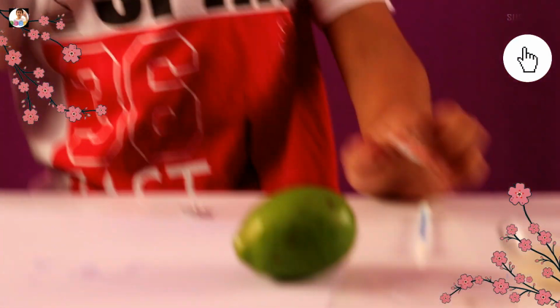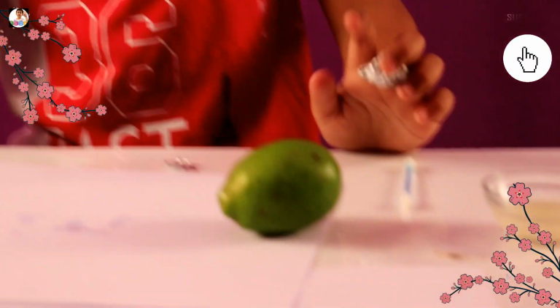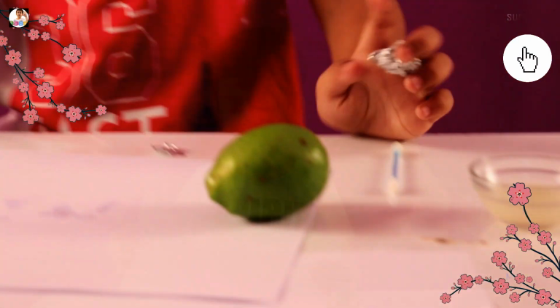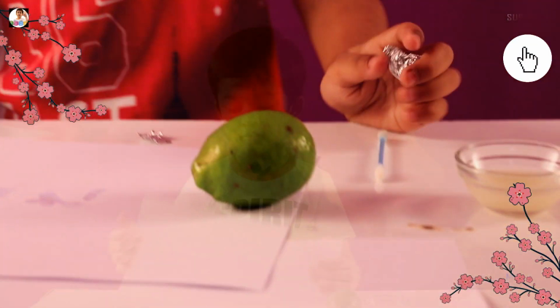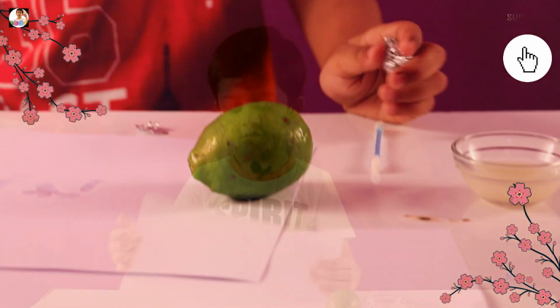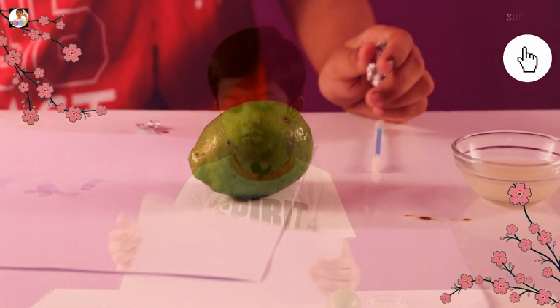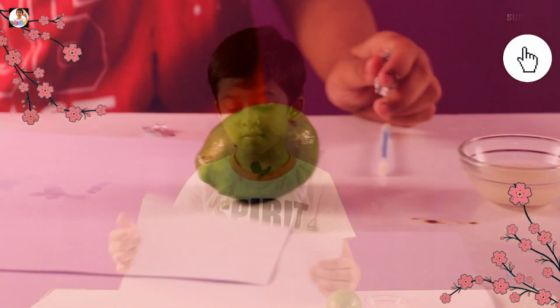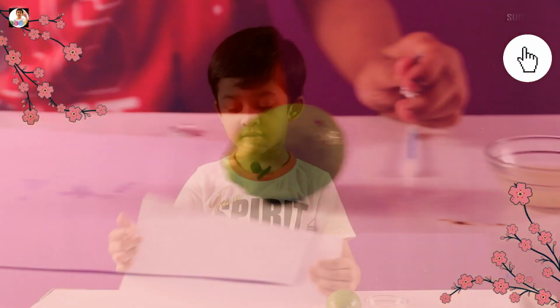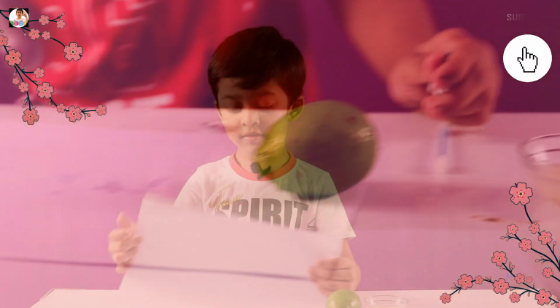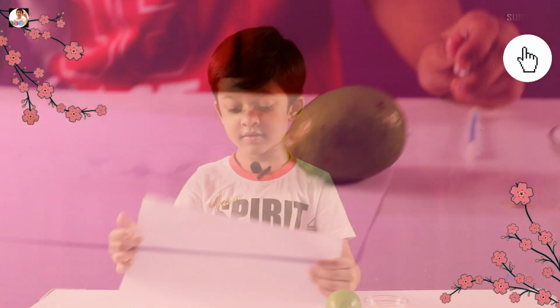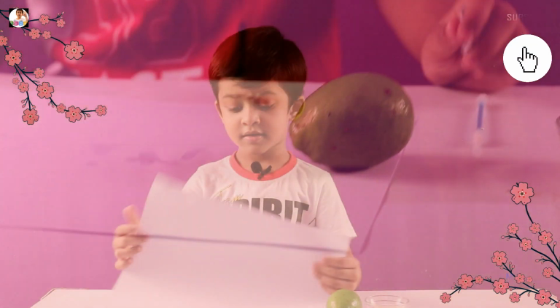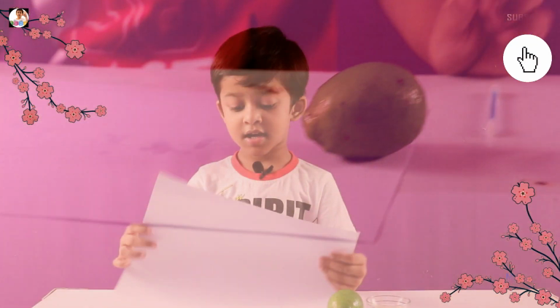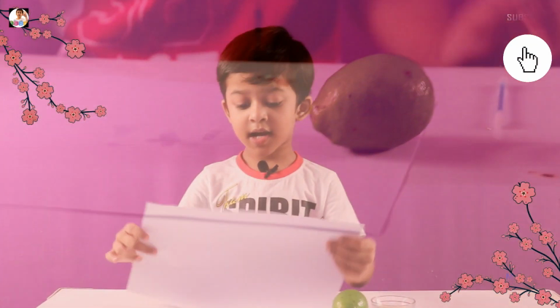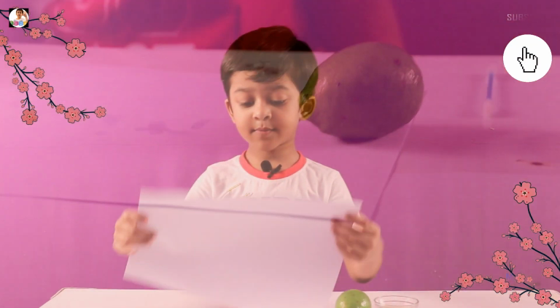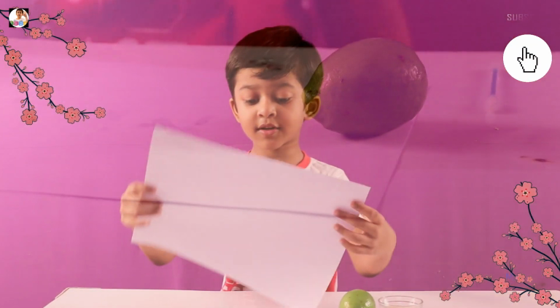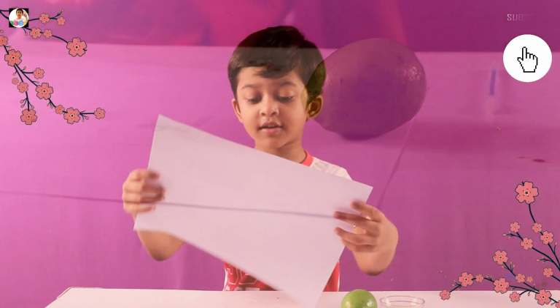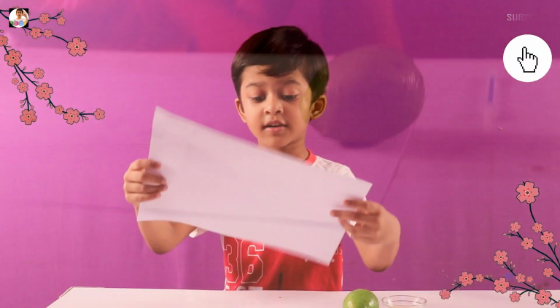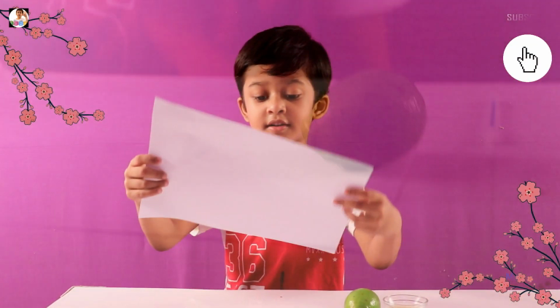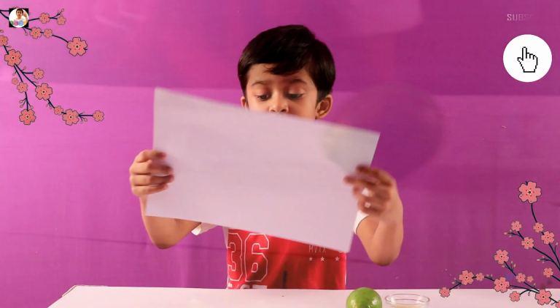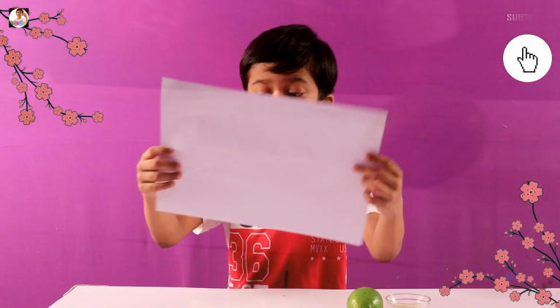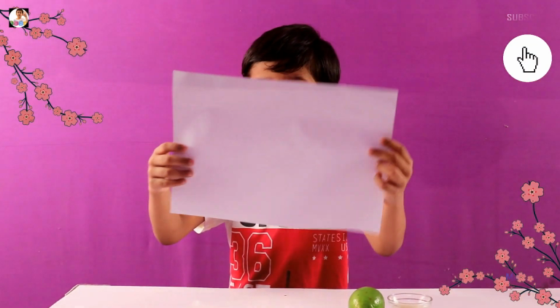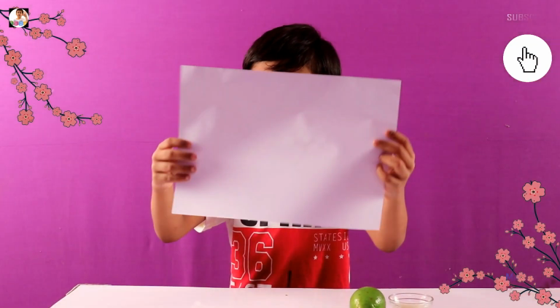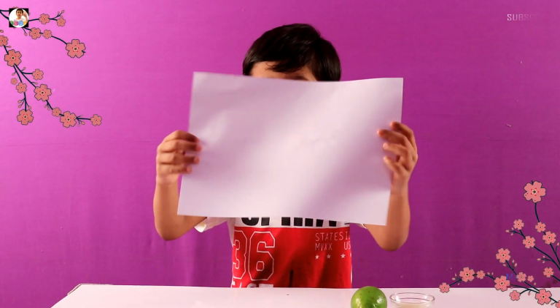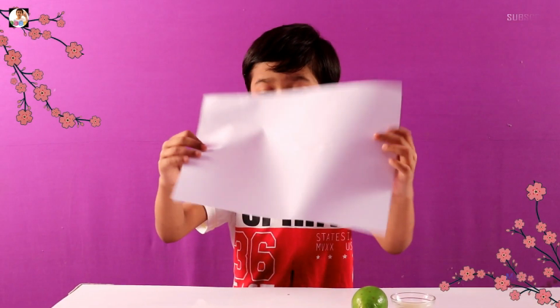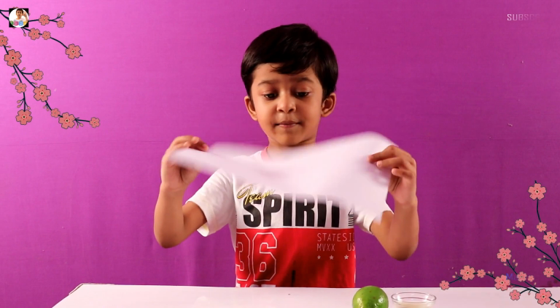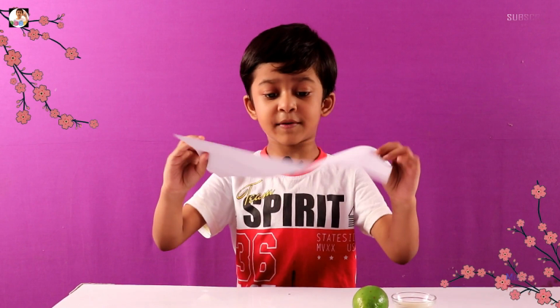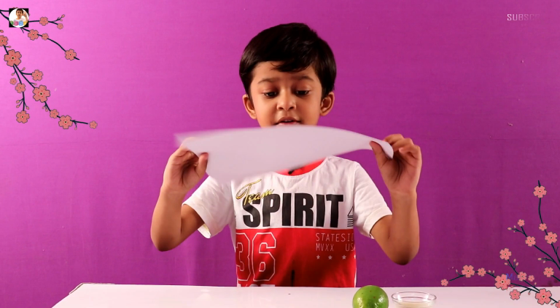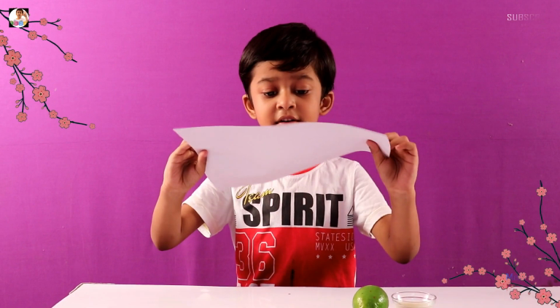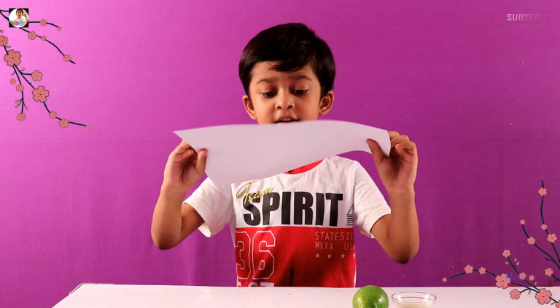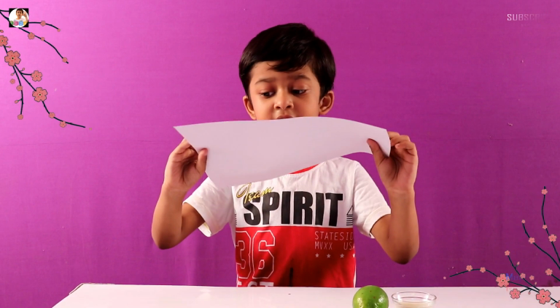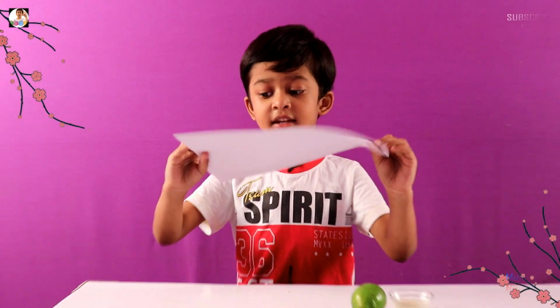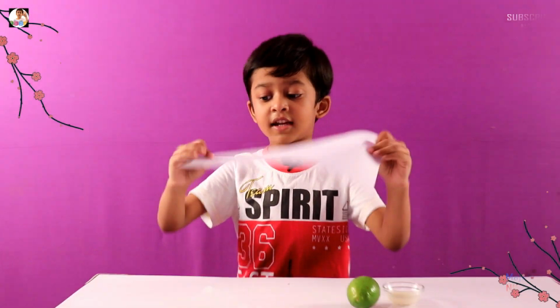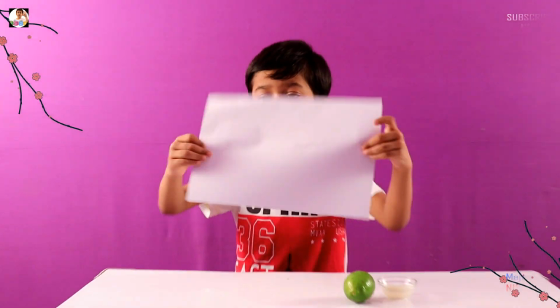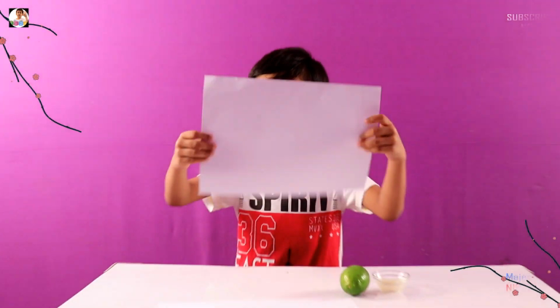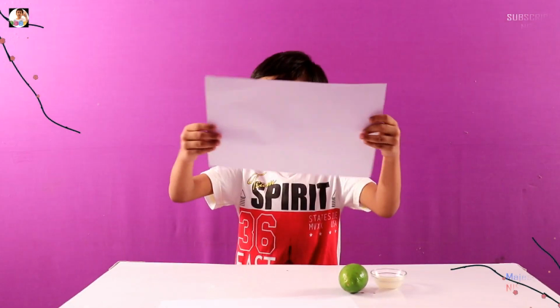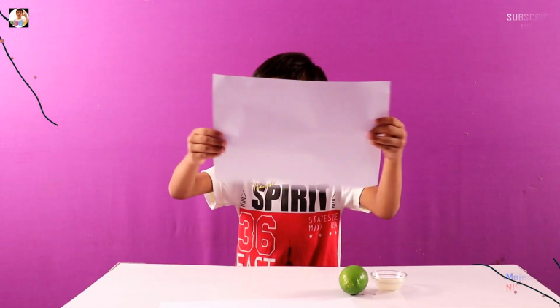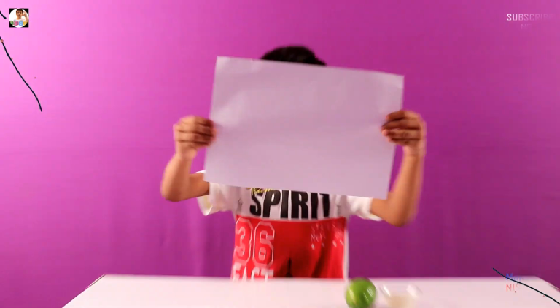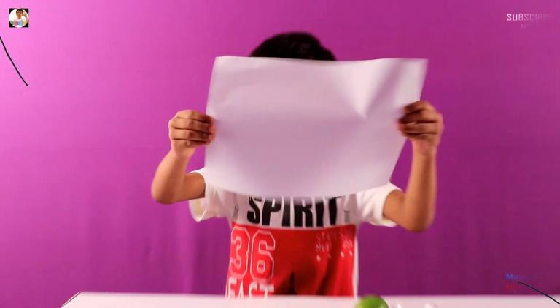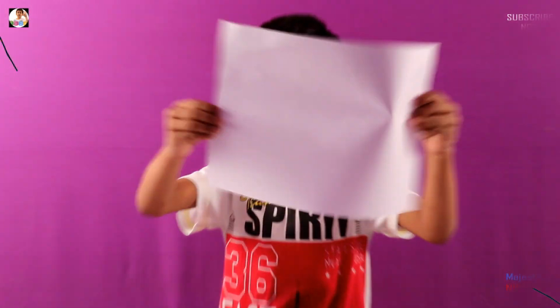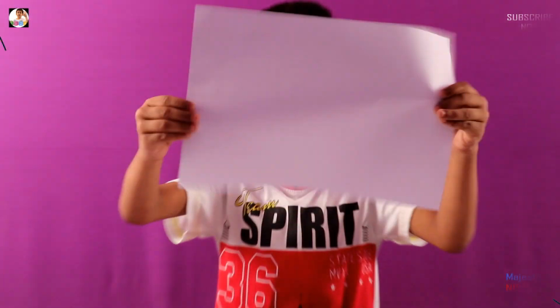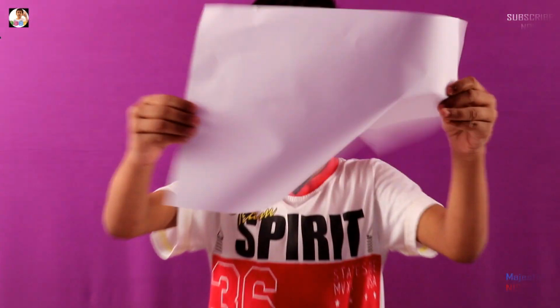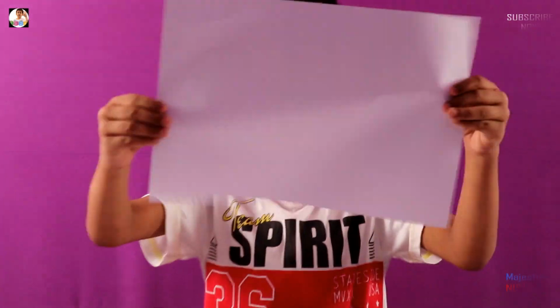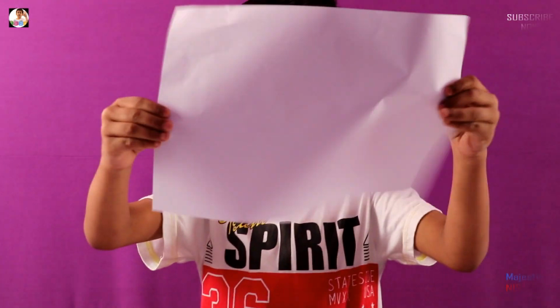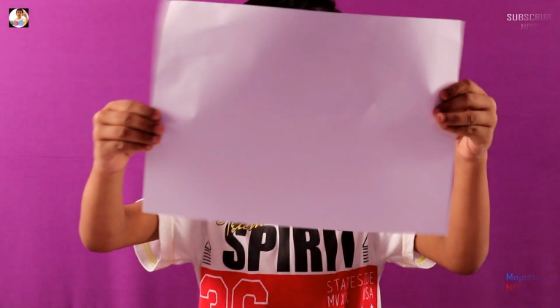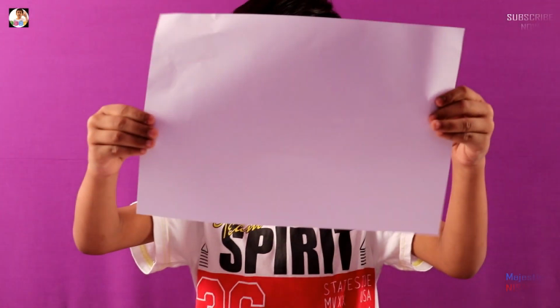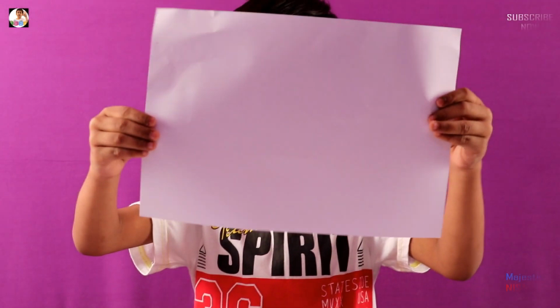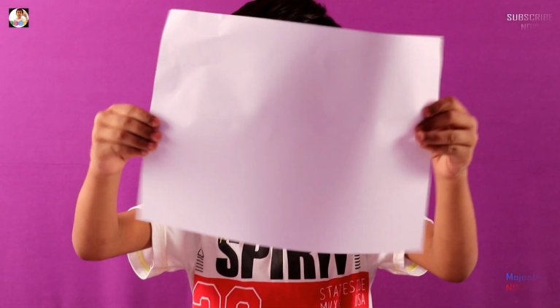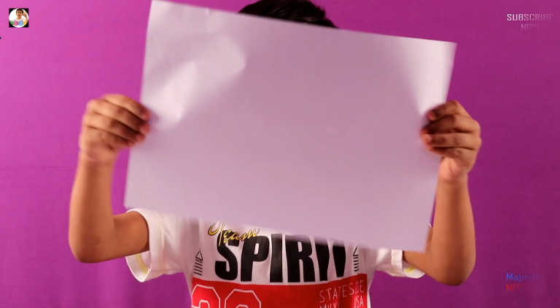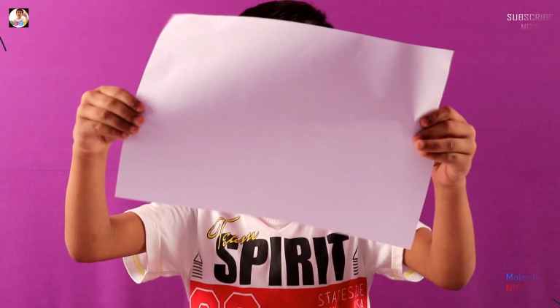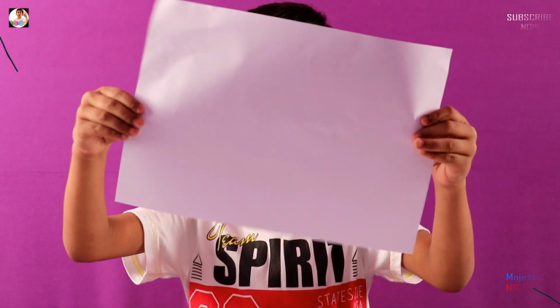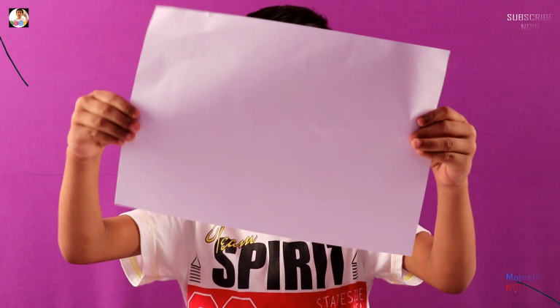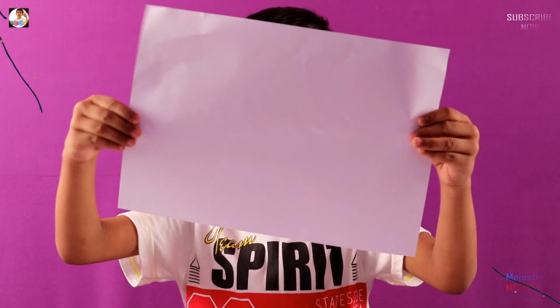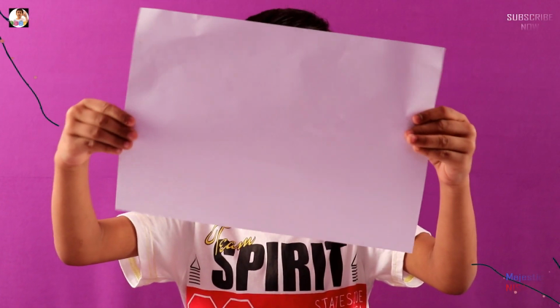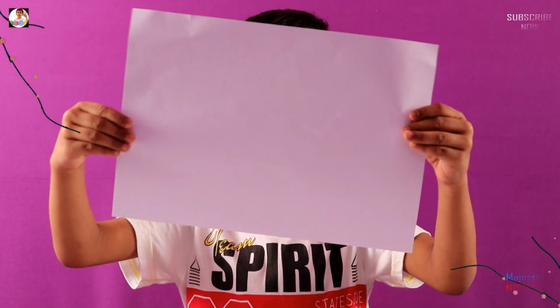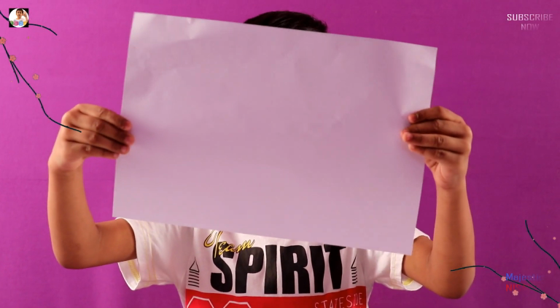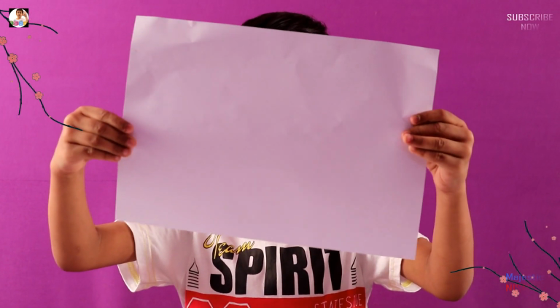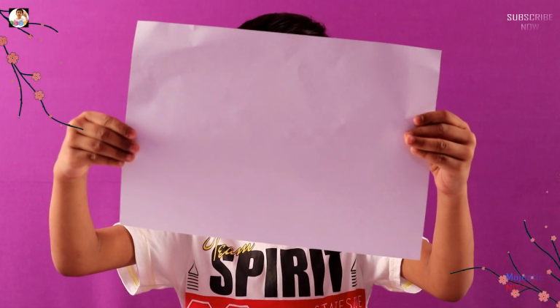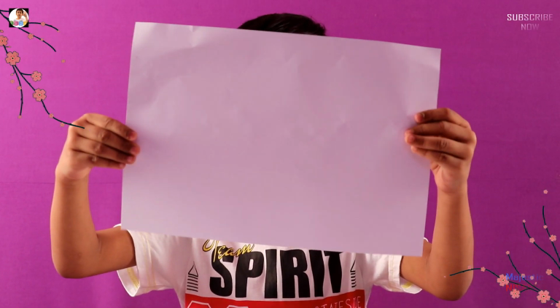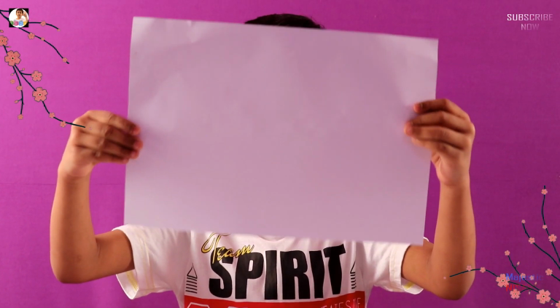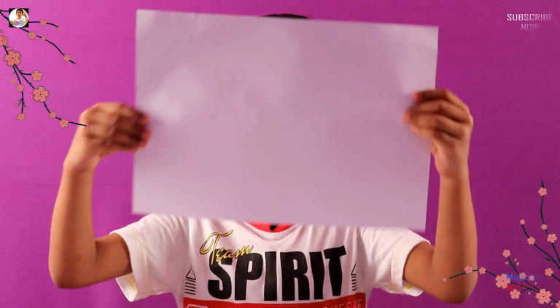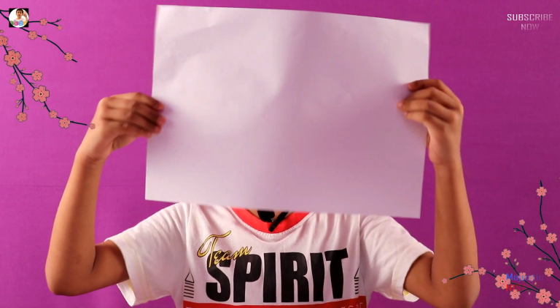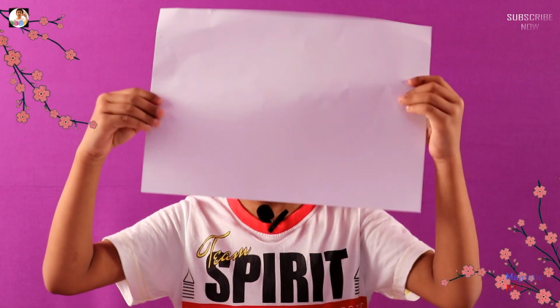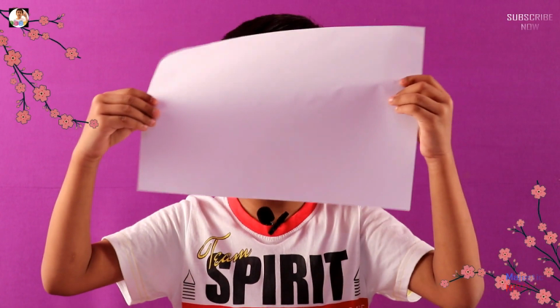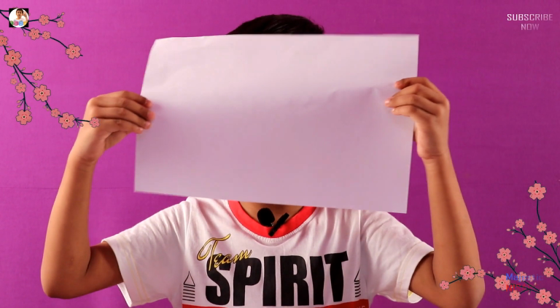Now we have to dry it. After drying this paper, can you see anything guys? Nothing! Nothing!